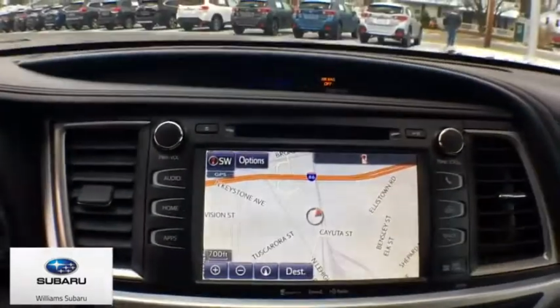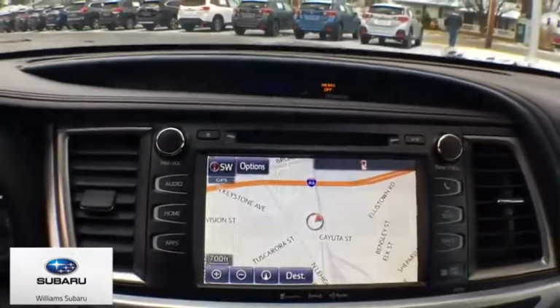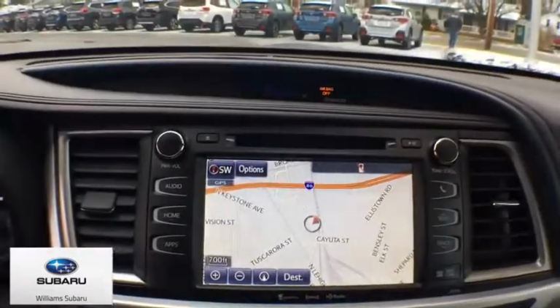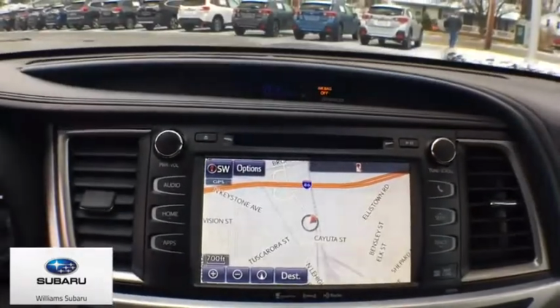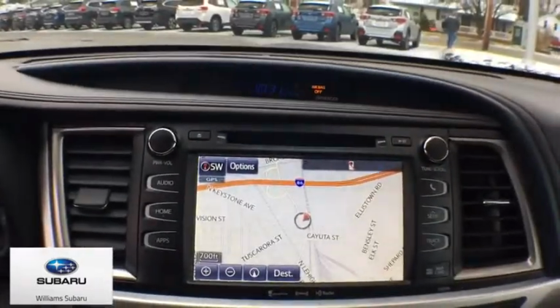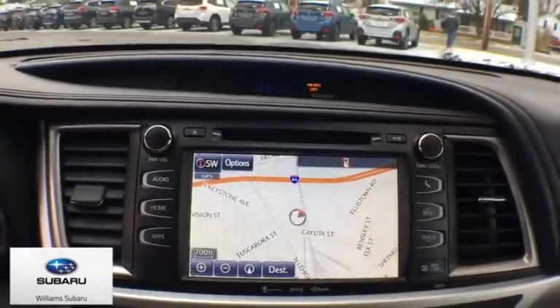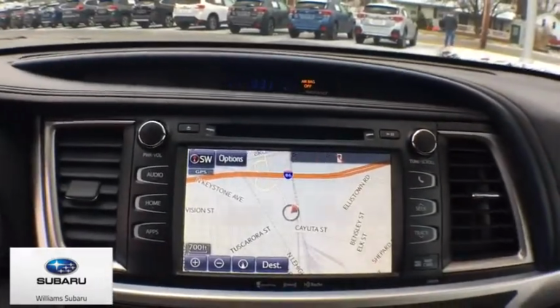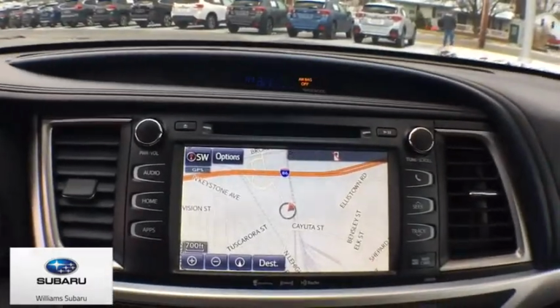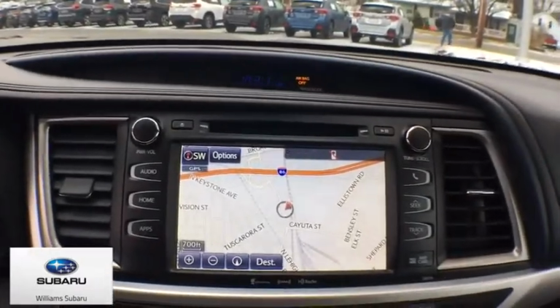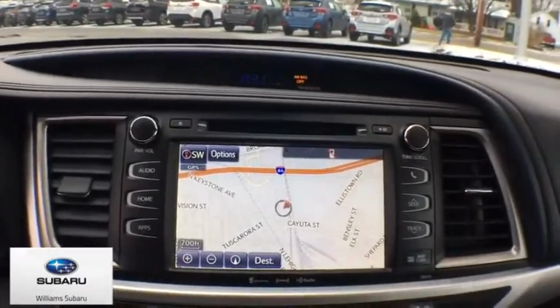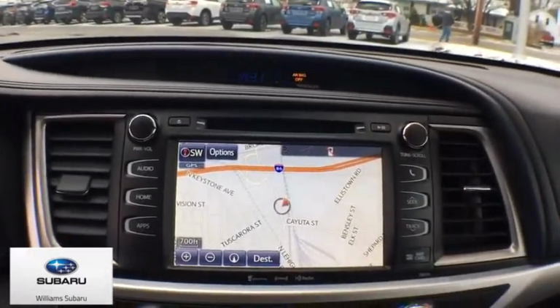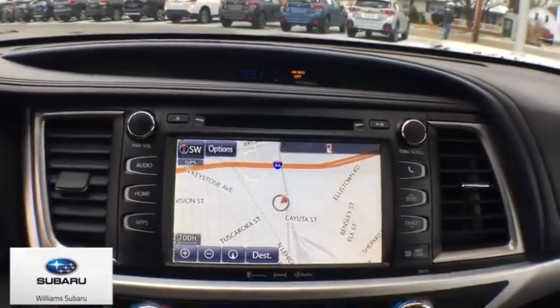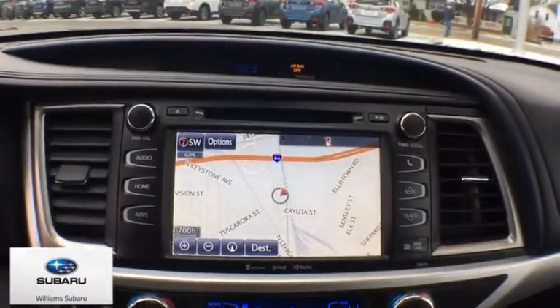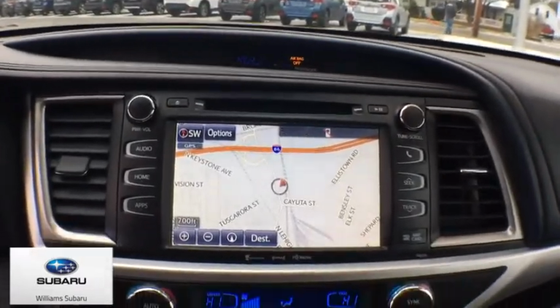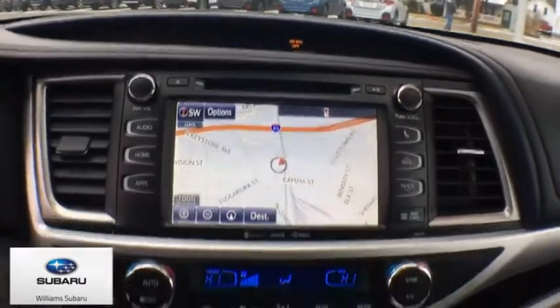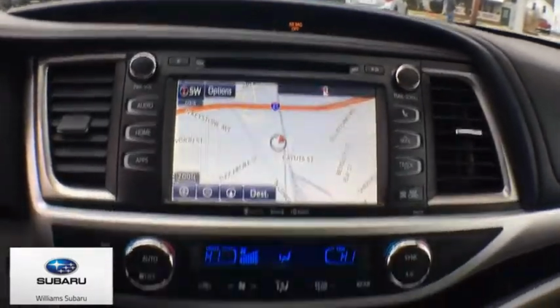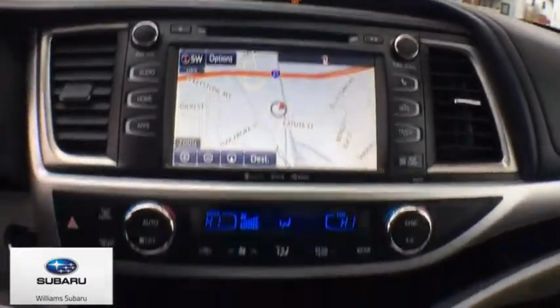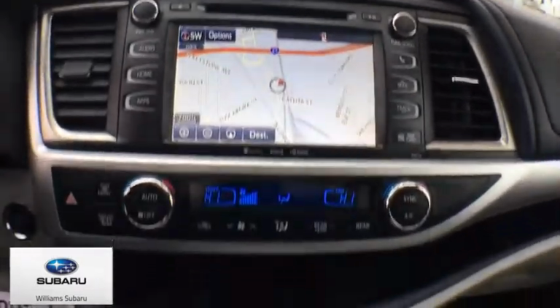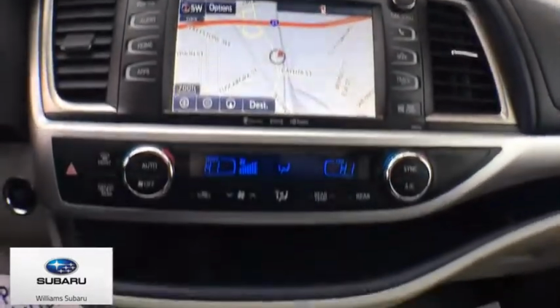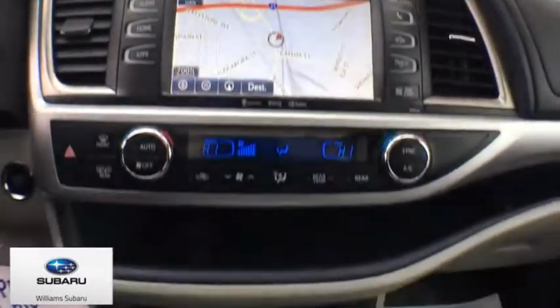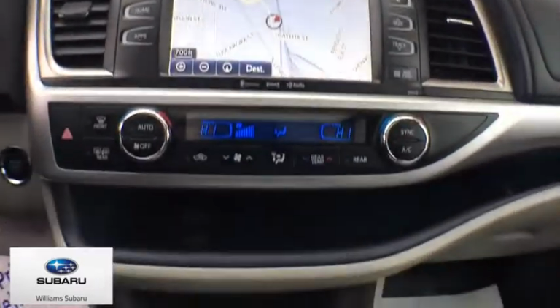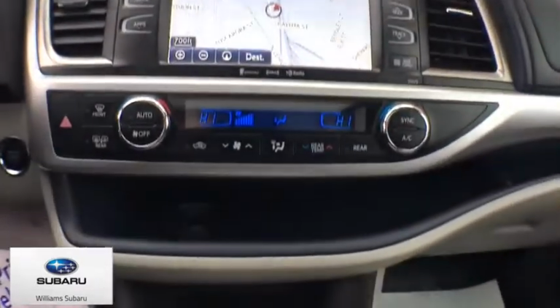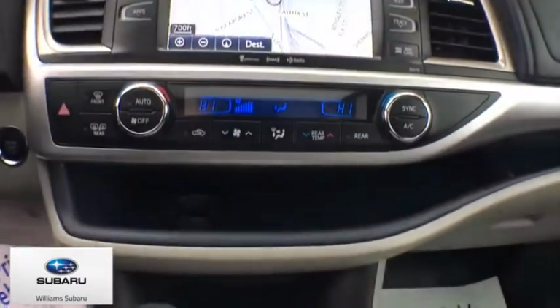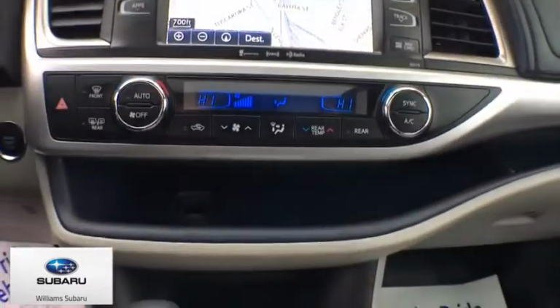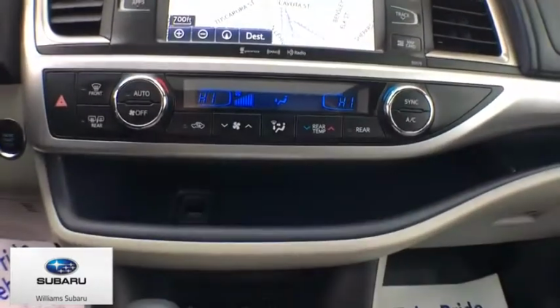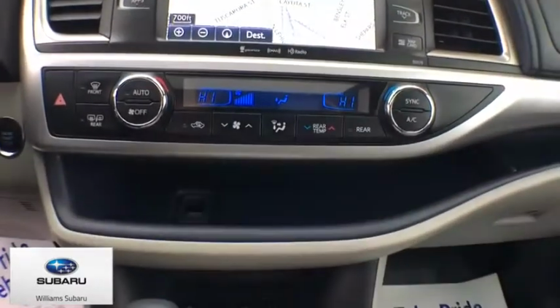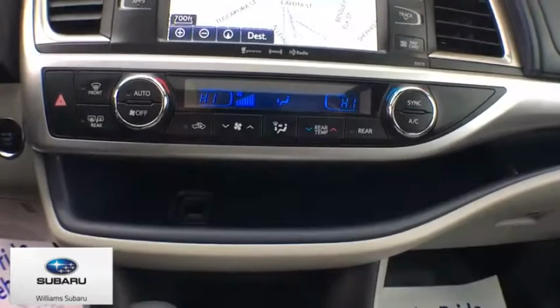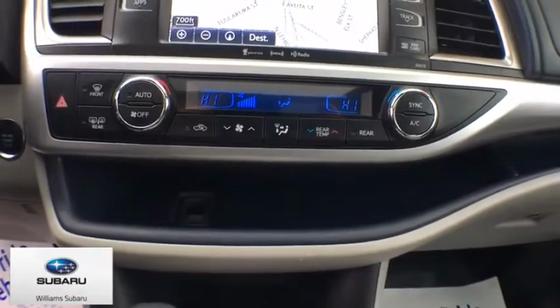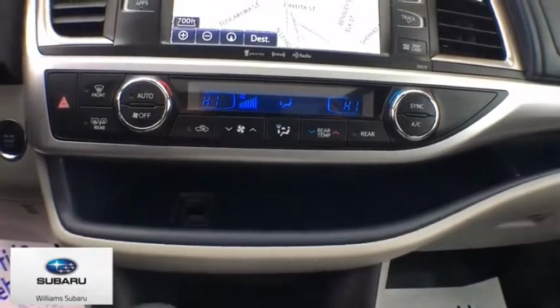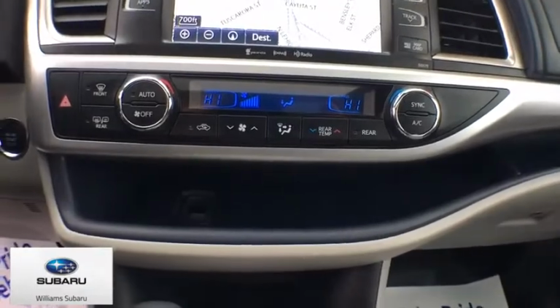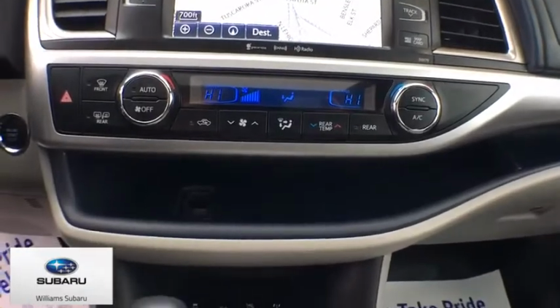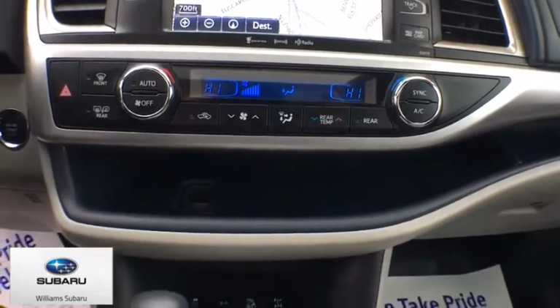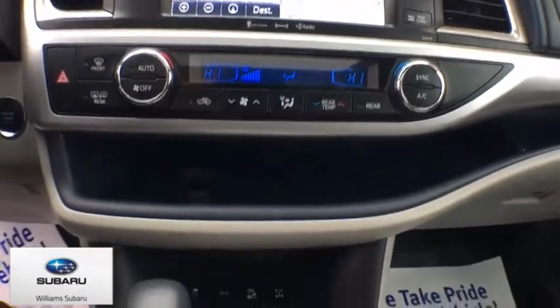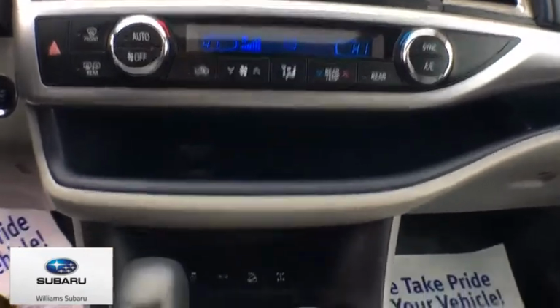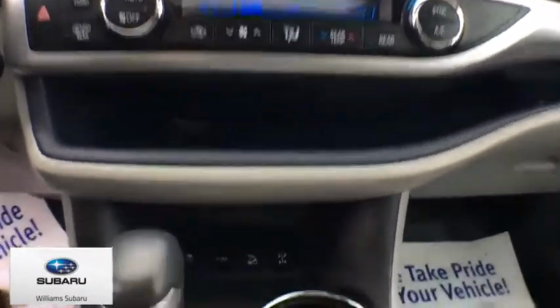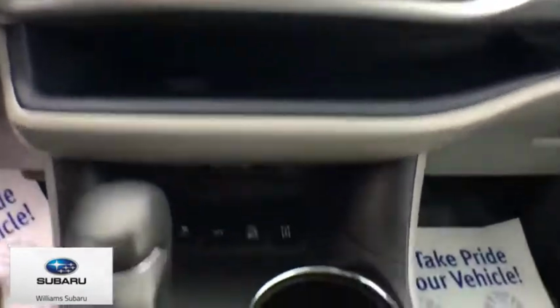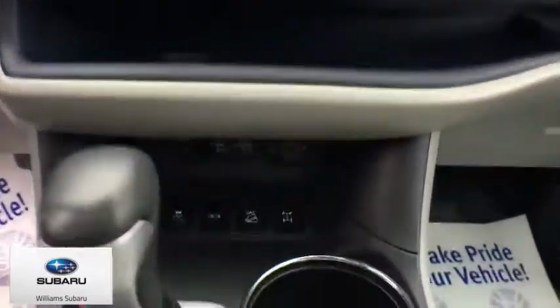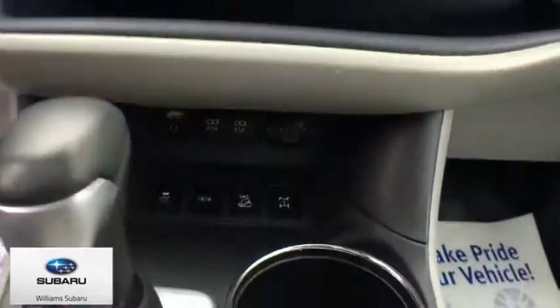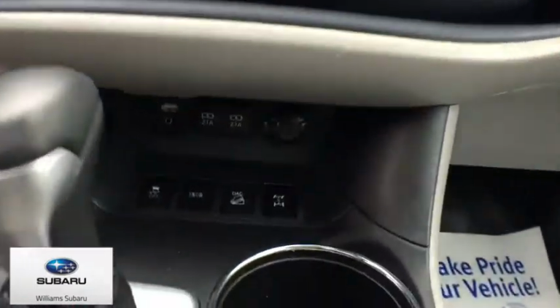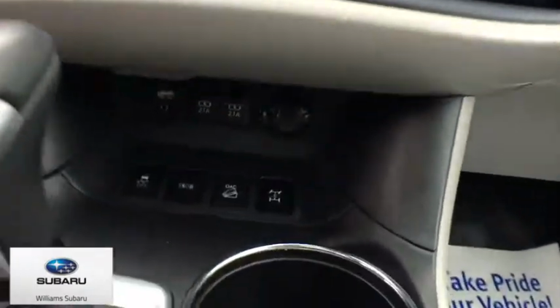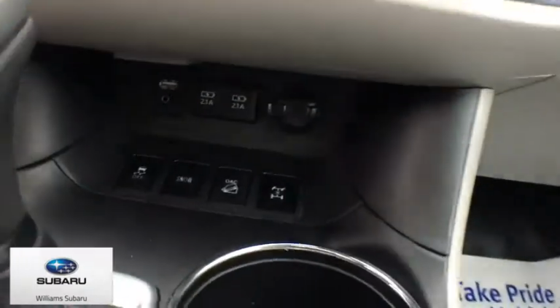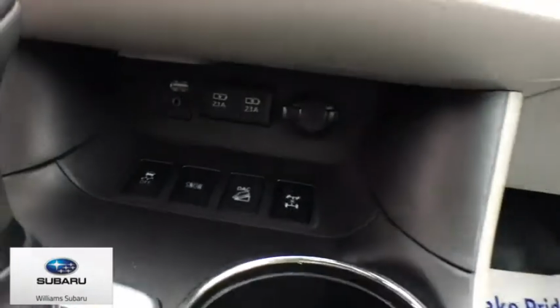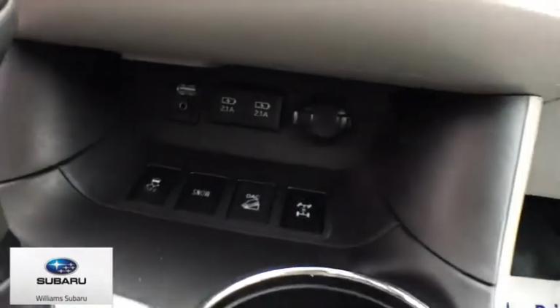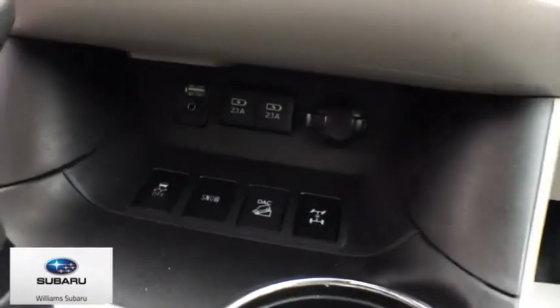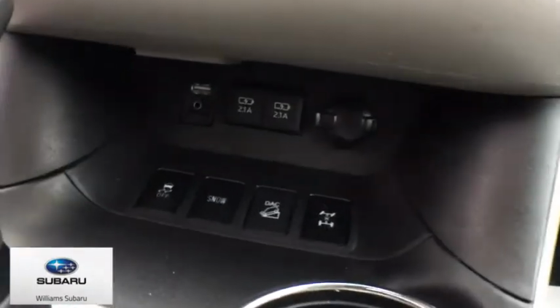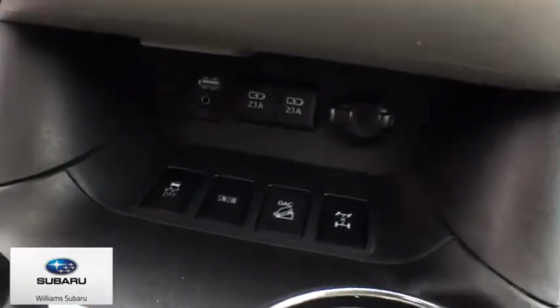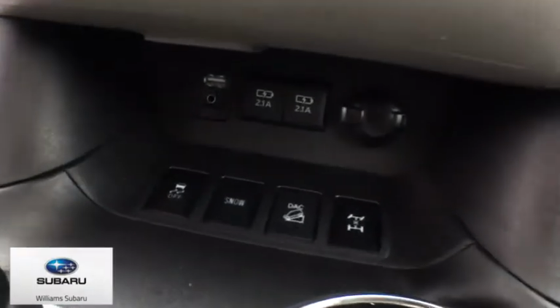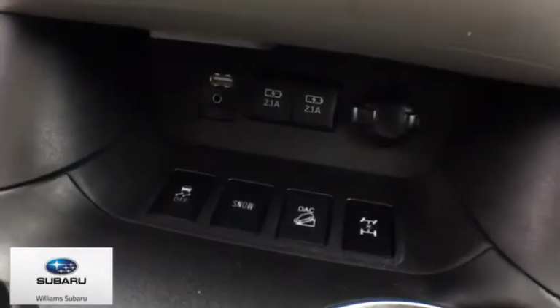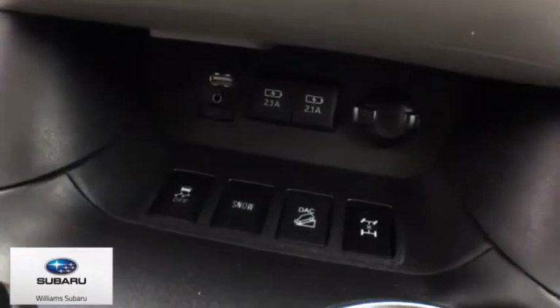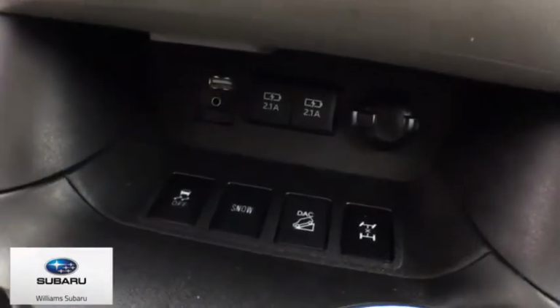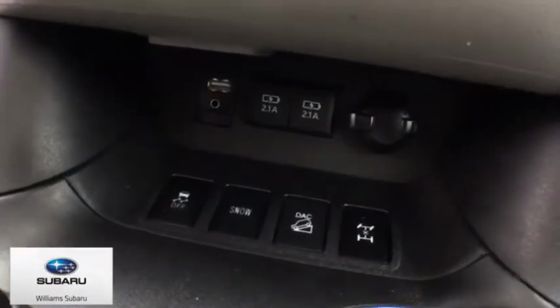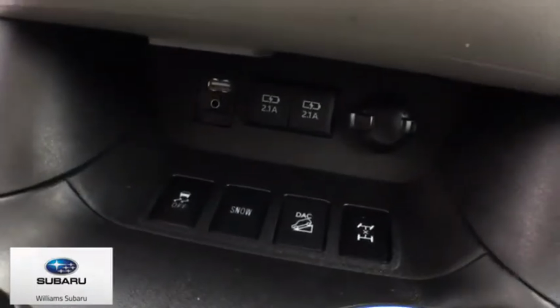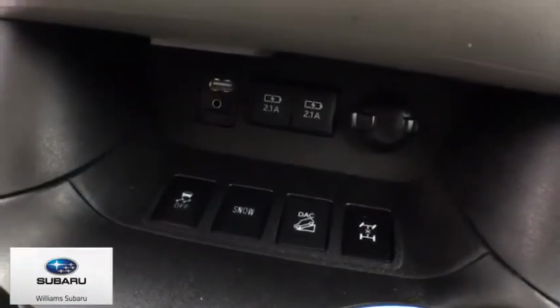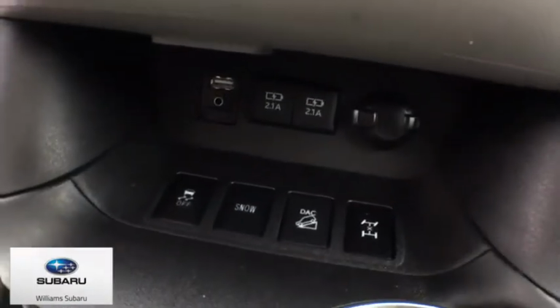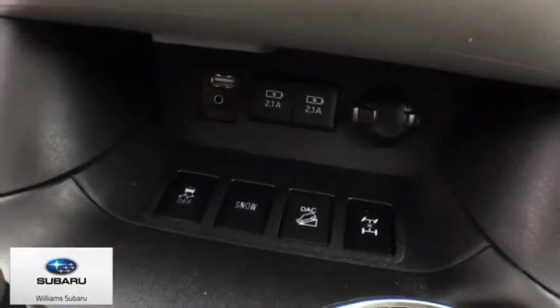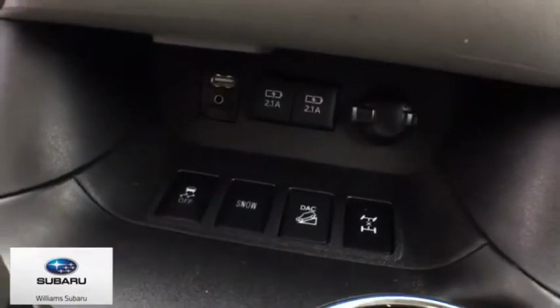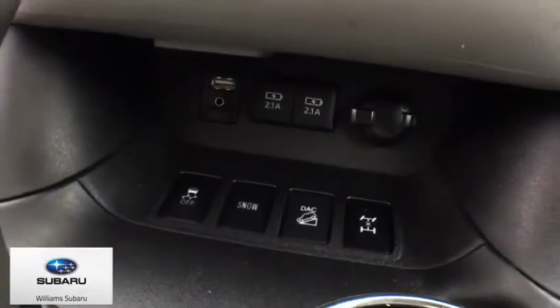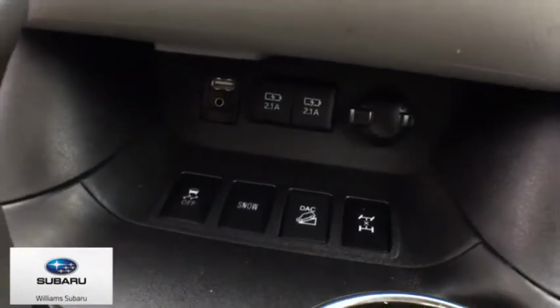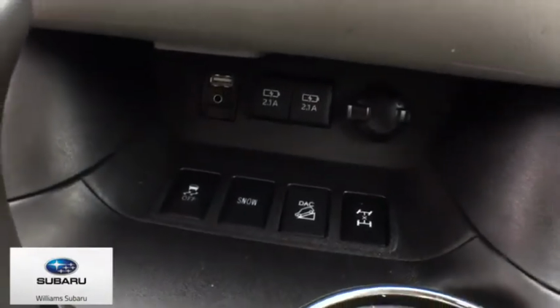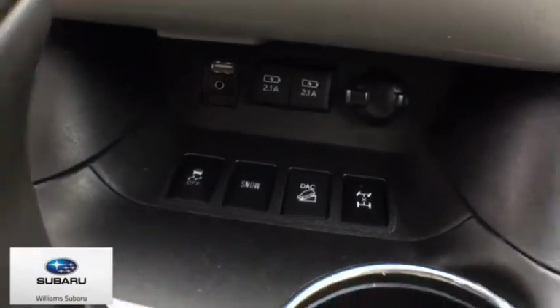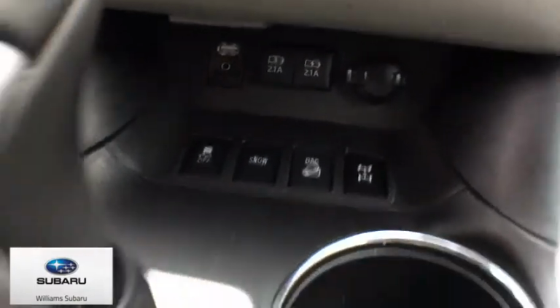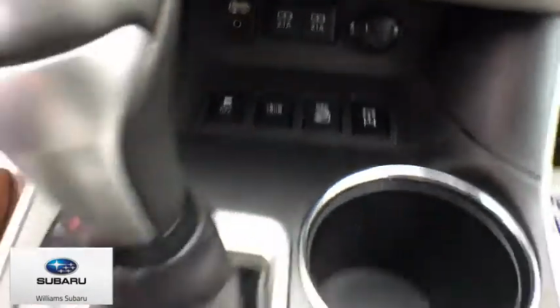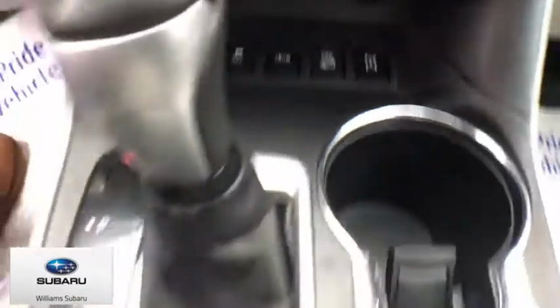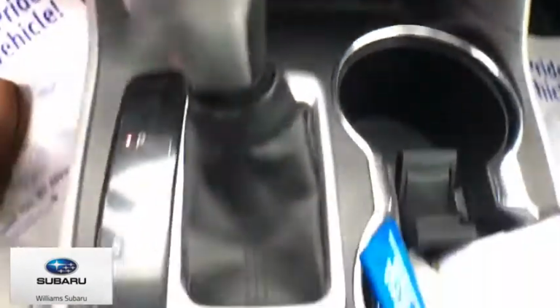Remote keyless entry, rear window wiper, driver vanity mirror, front reading lamps, tilt steering wheel, front bucket seats.